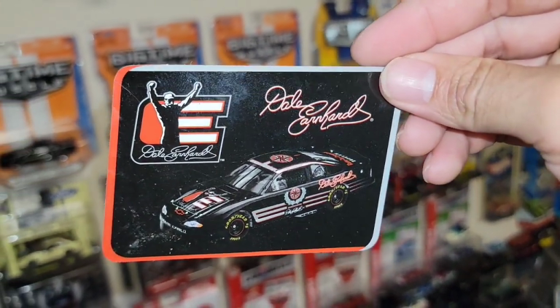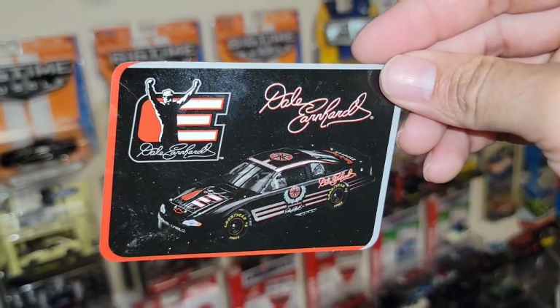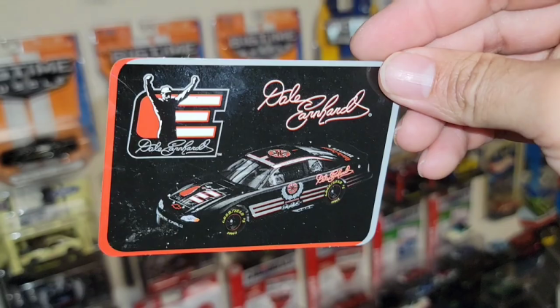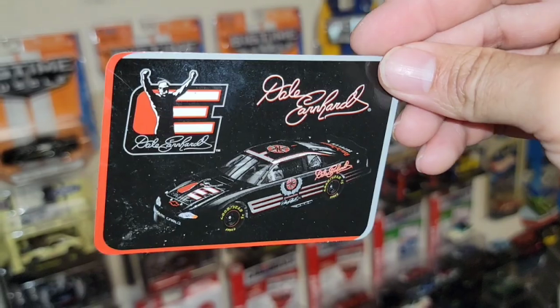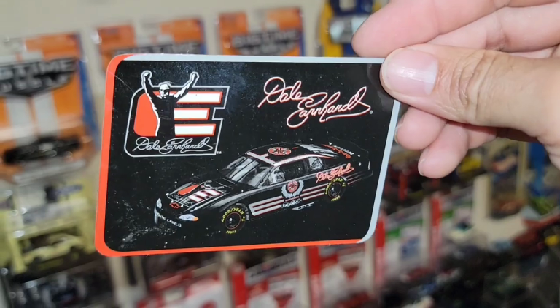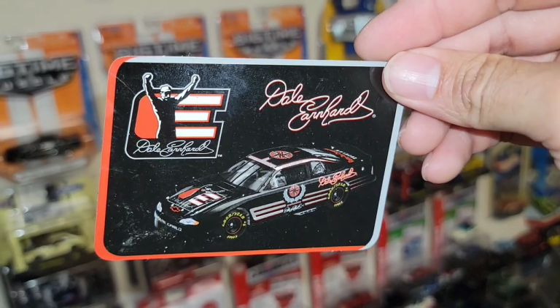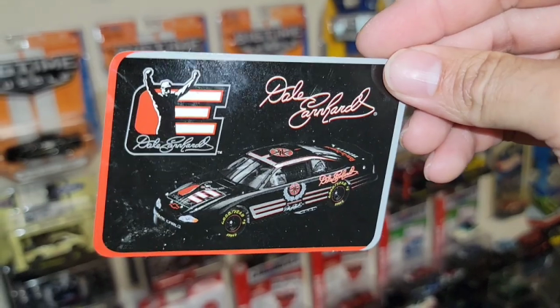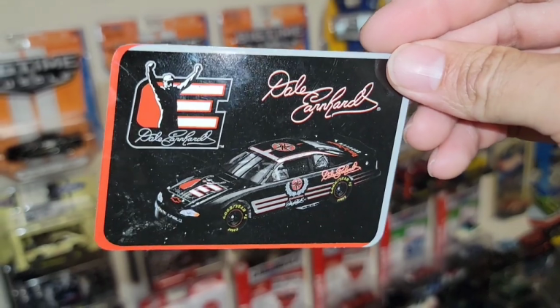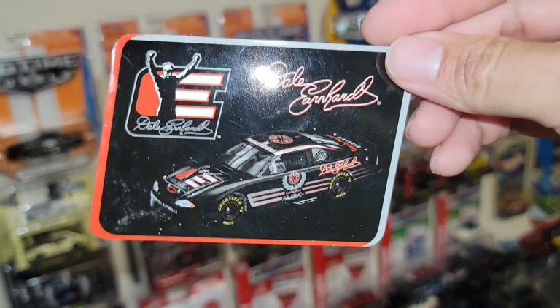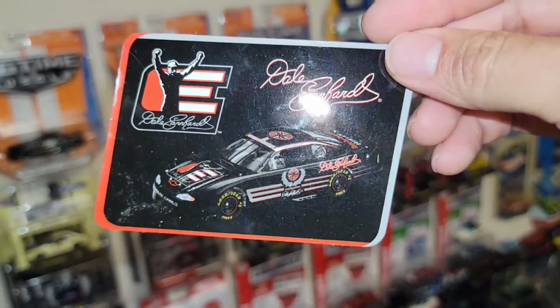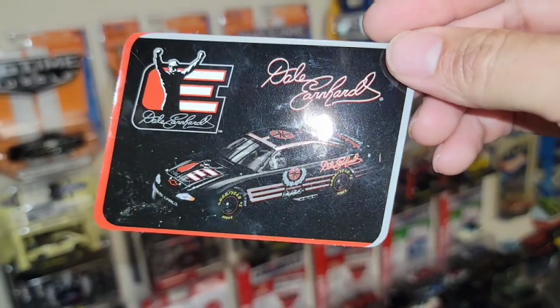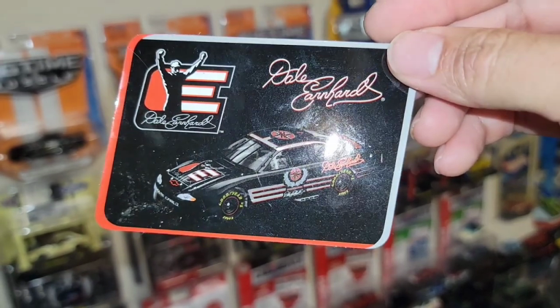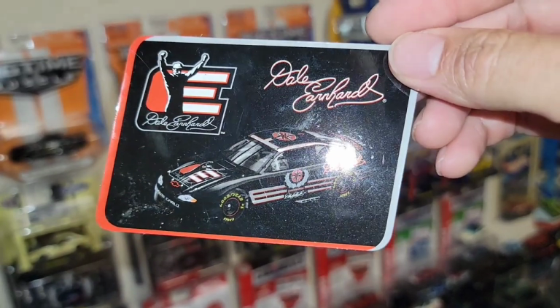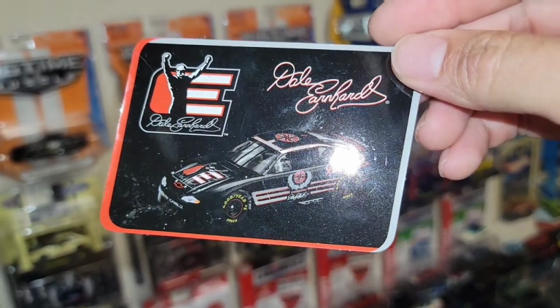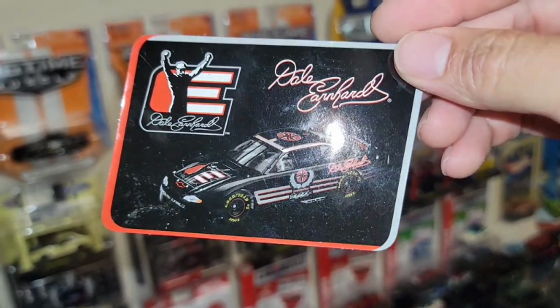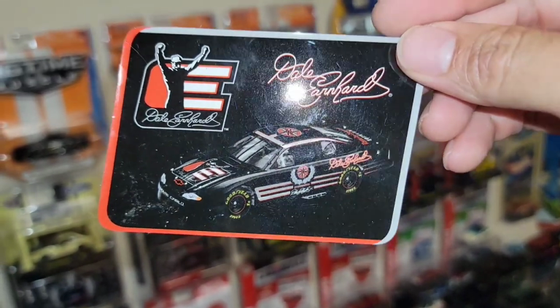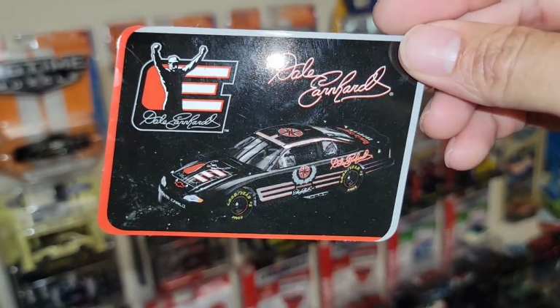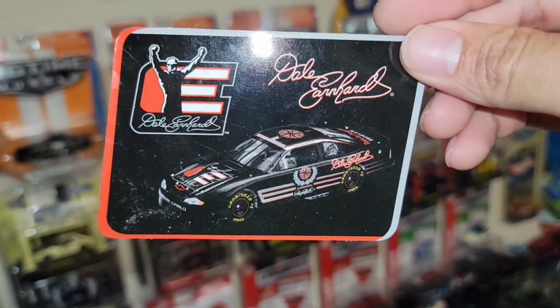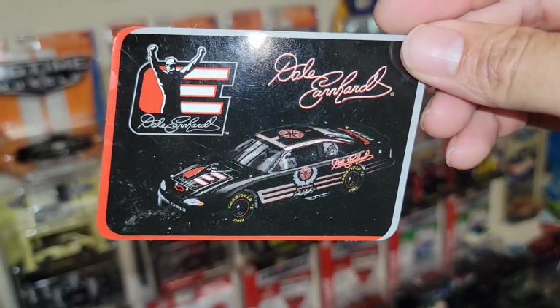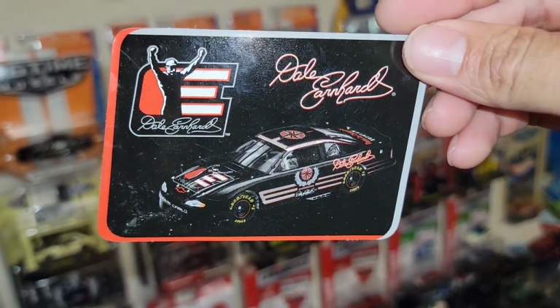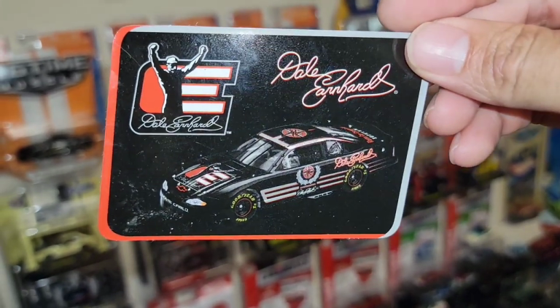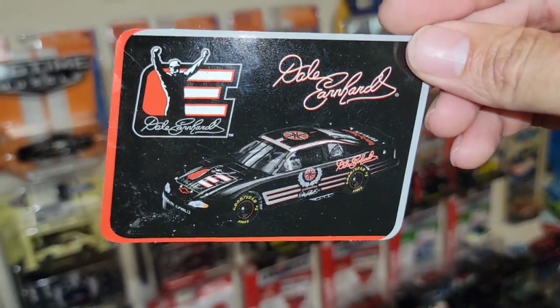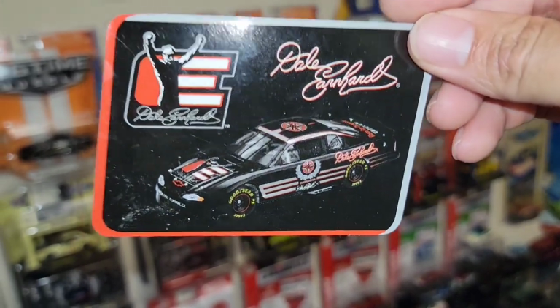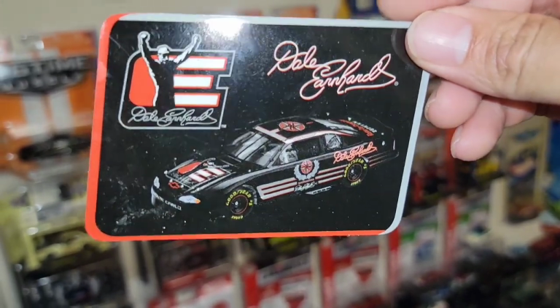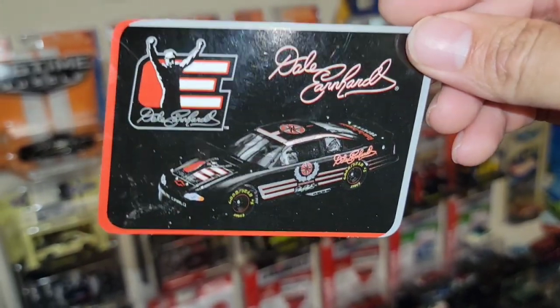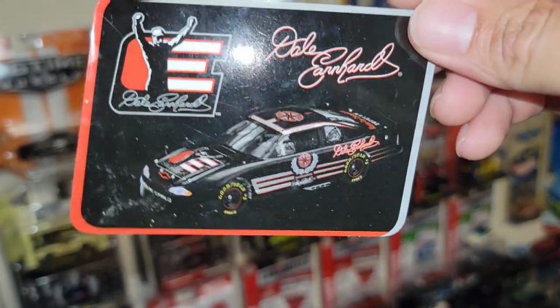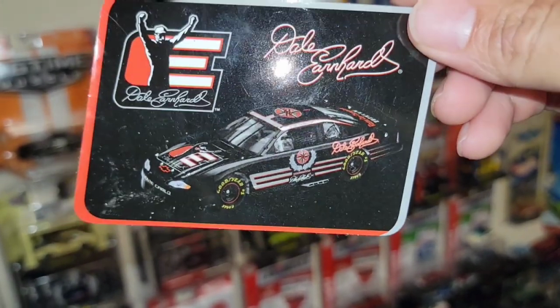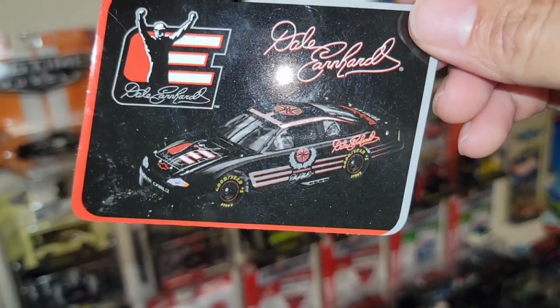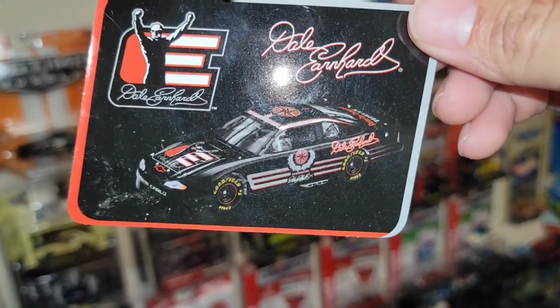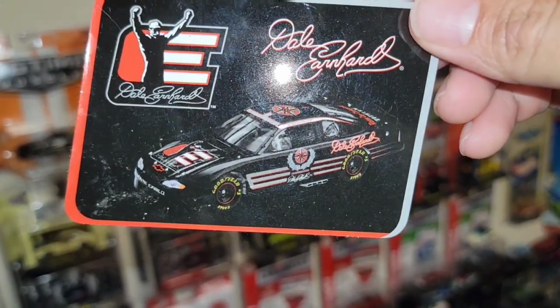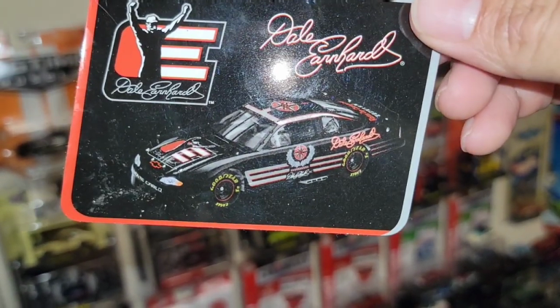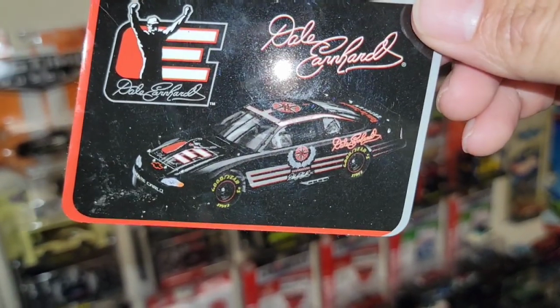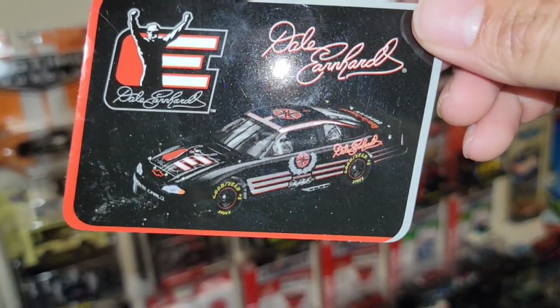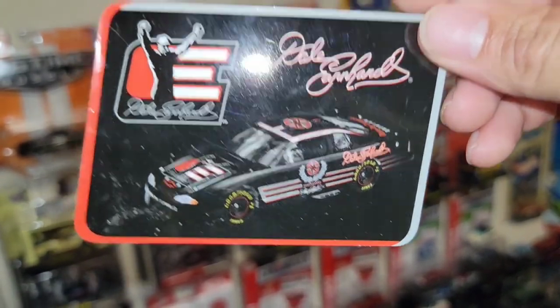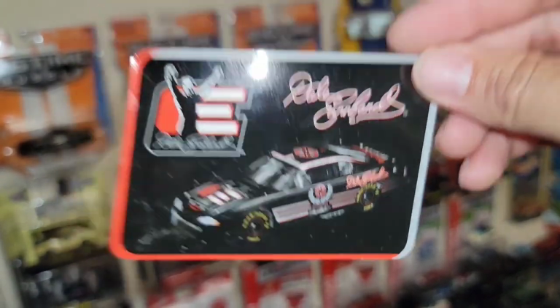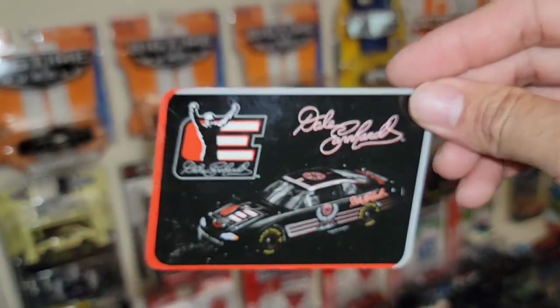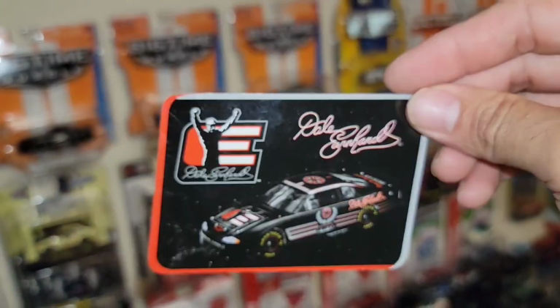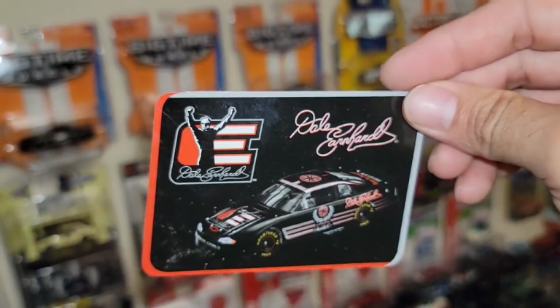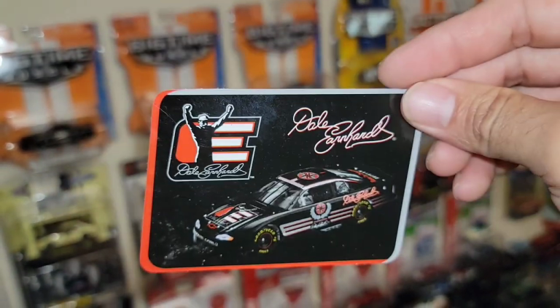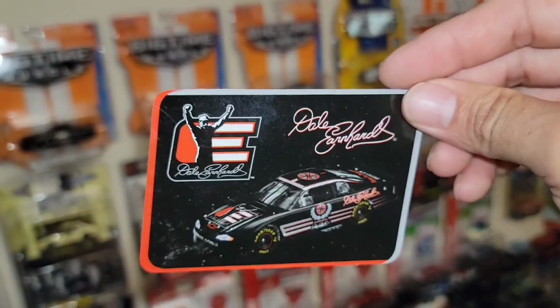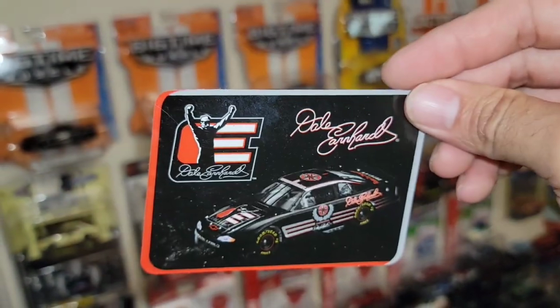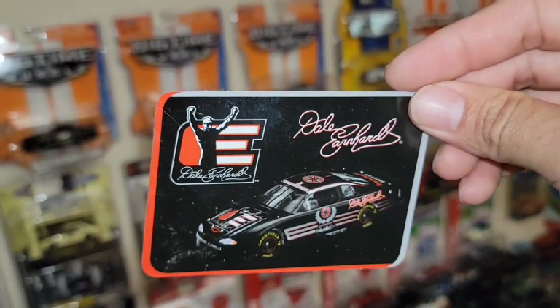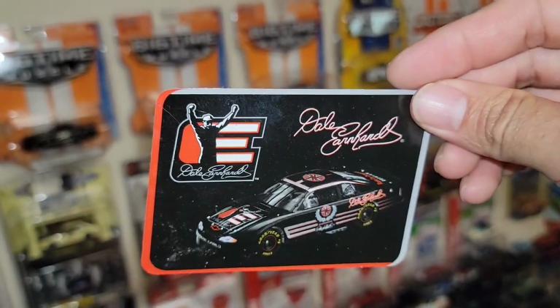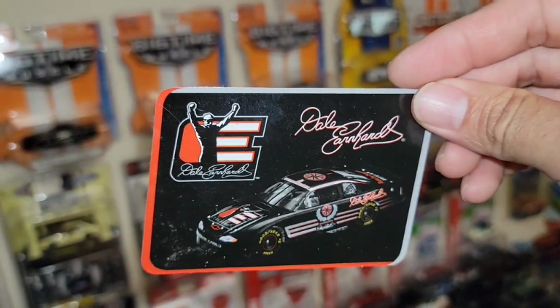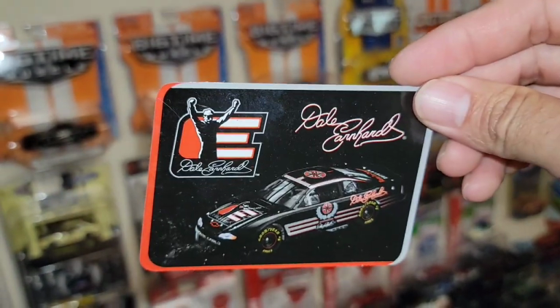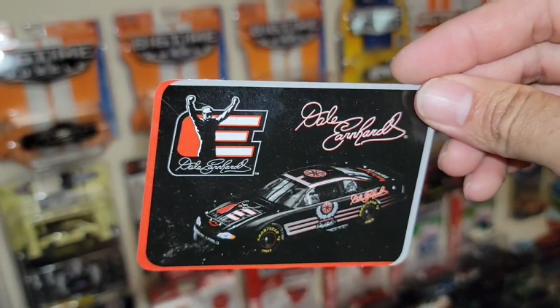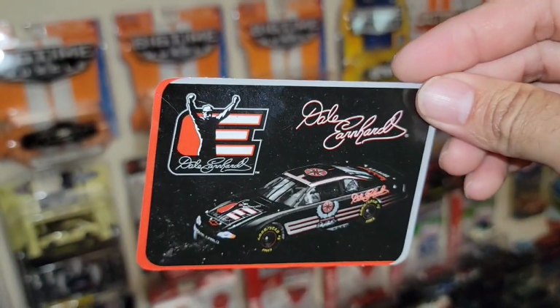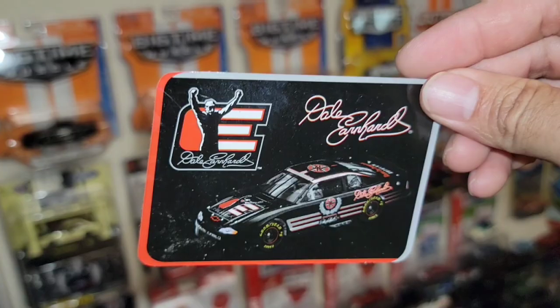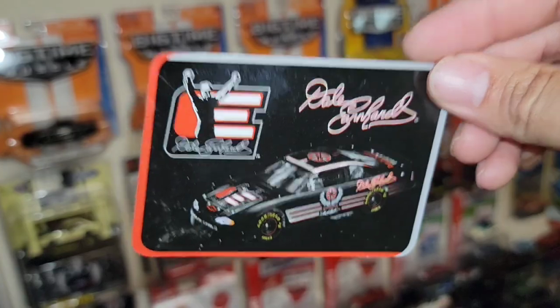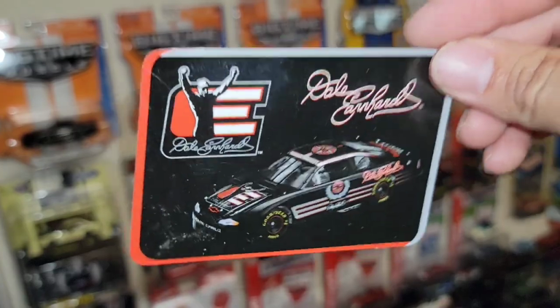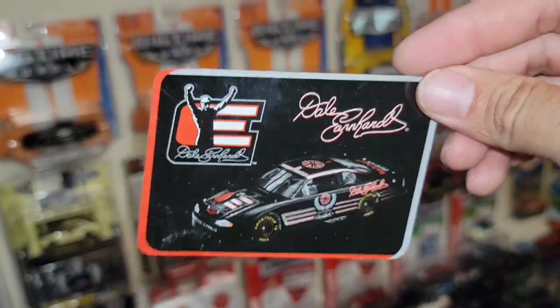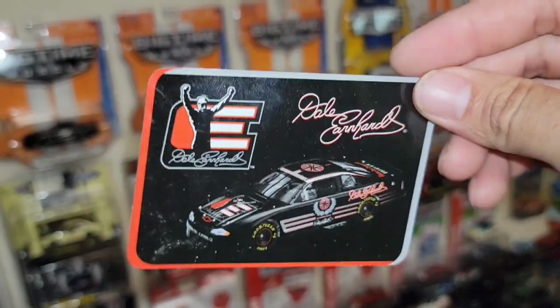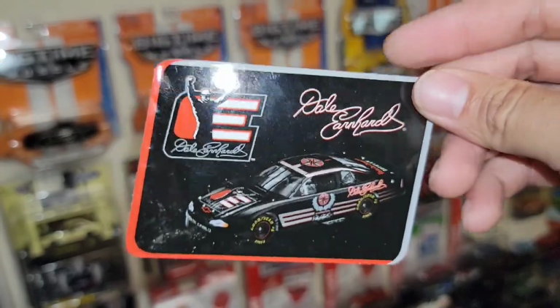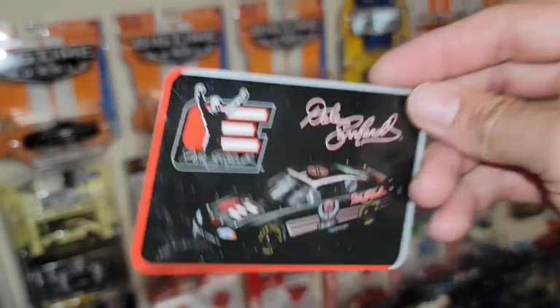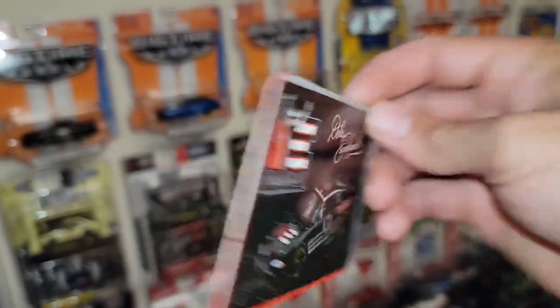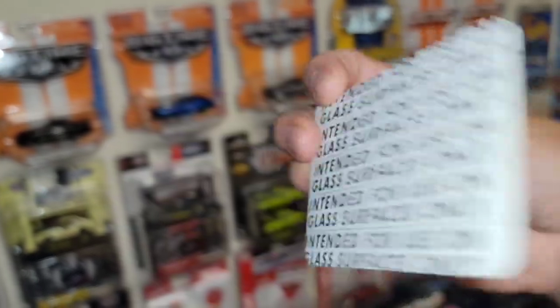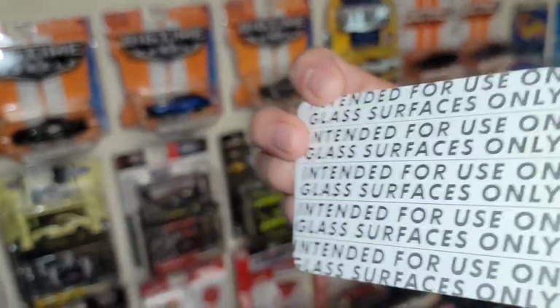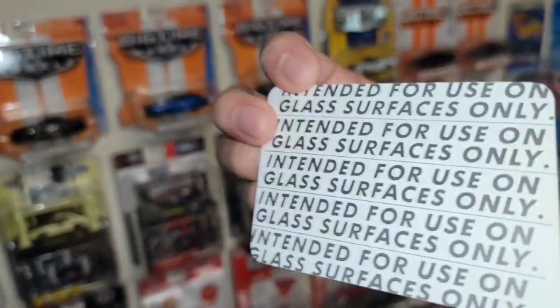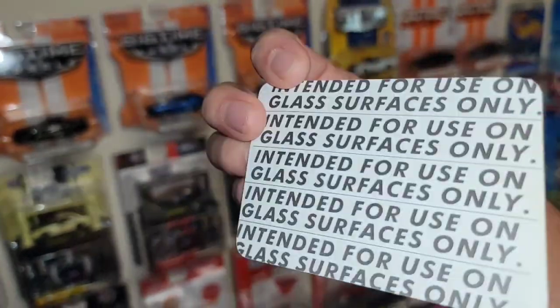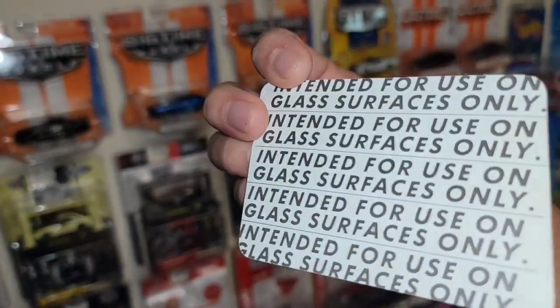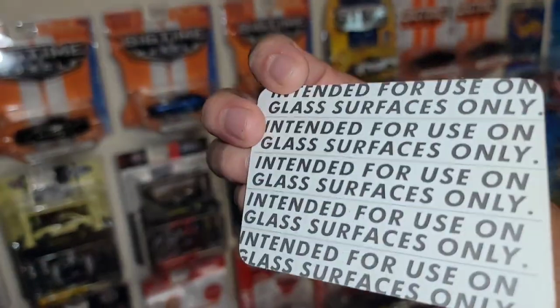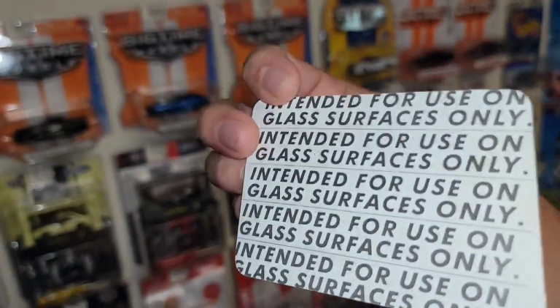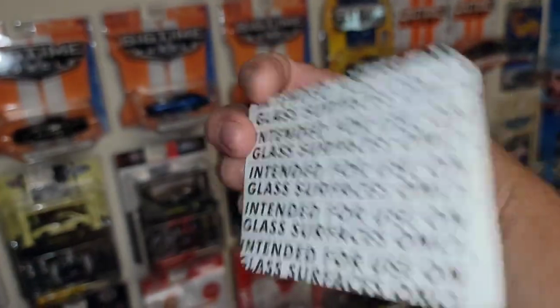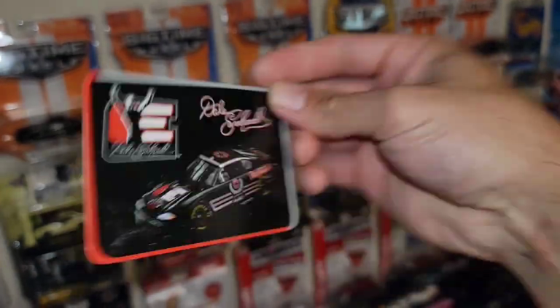Look at that man — the Dale Senior little sticker with his Monte Carlo, and I love the silhouette. That is sweet!